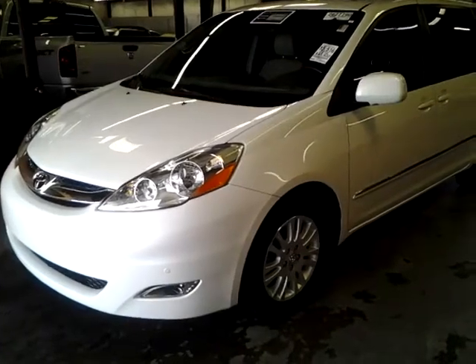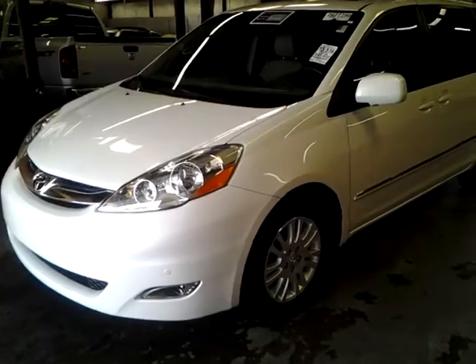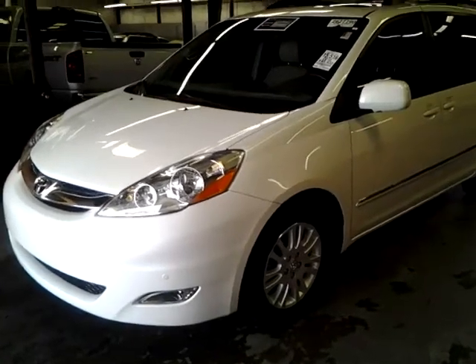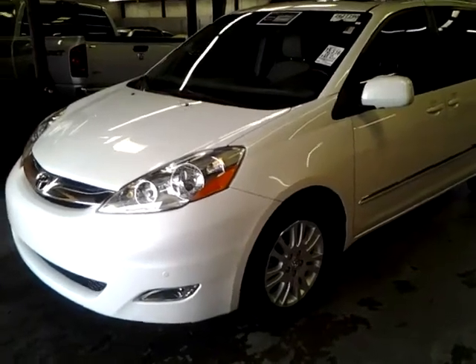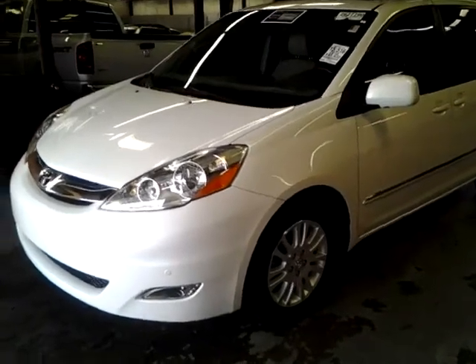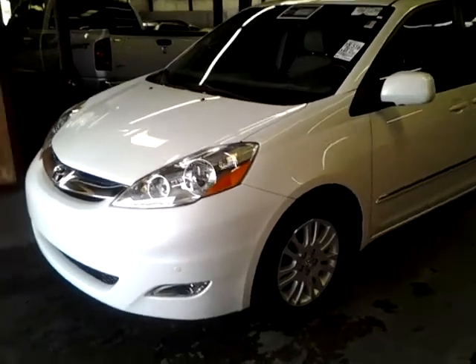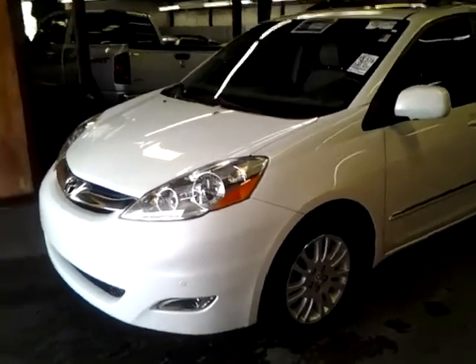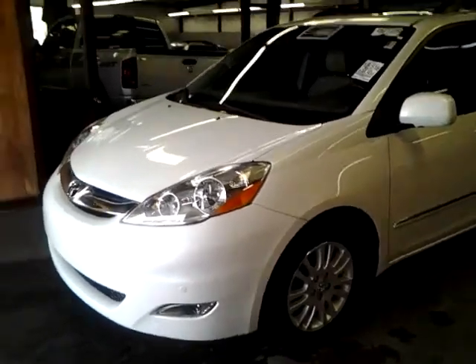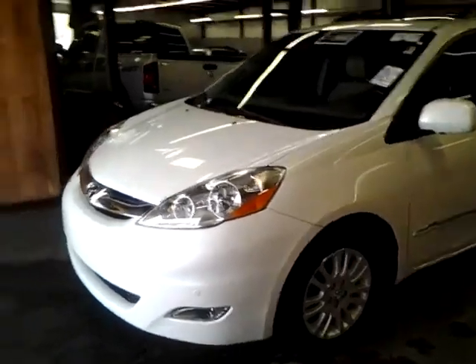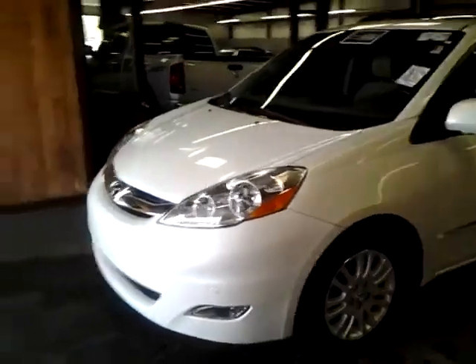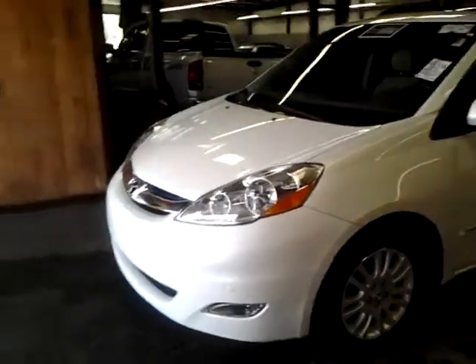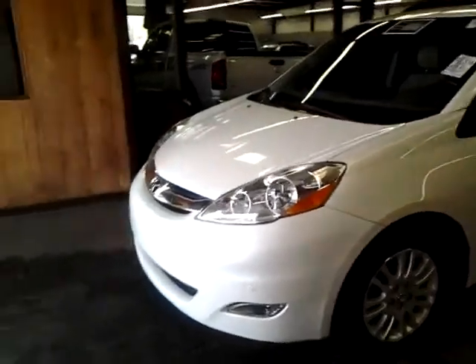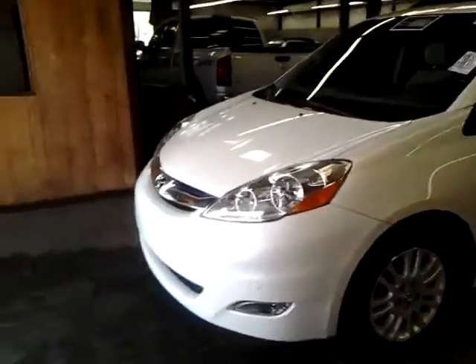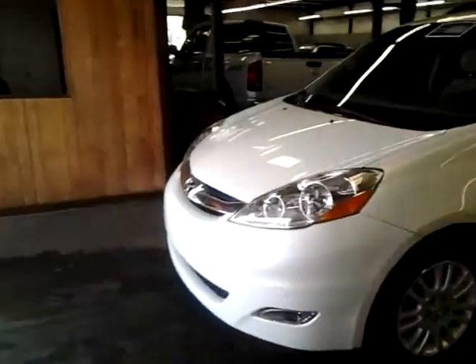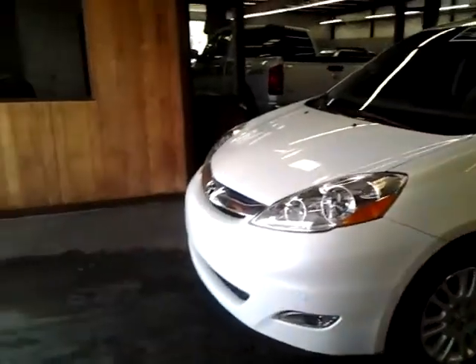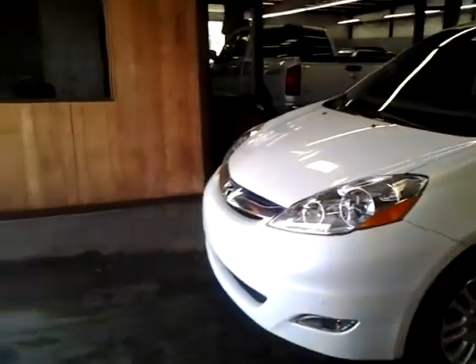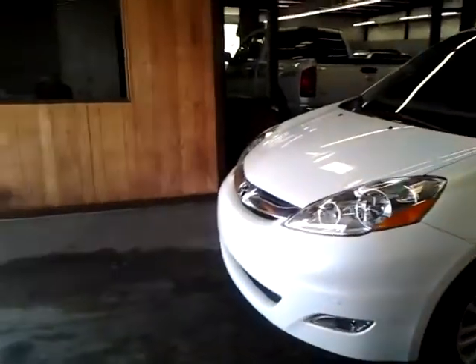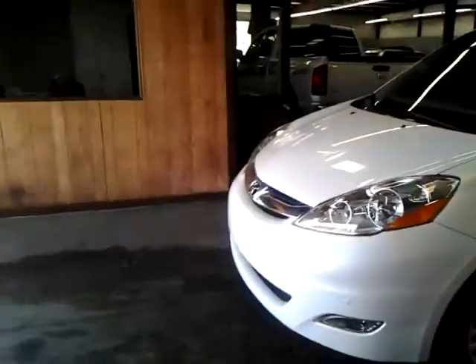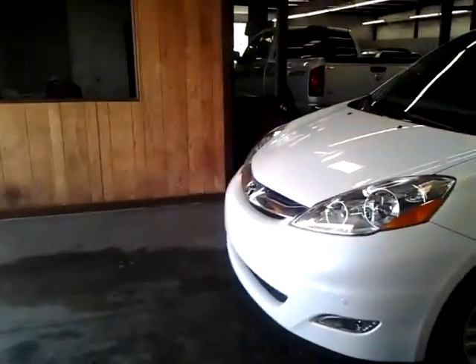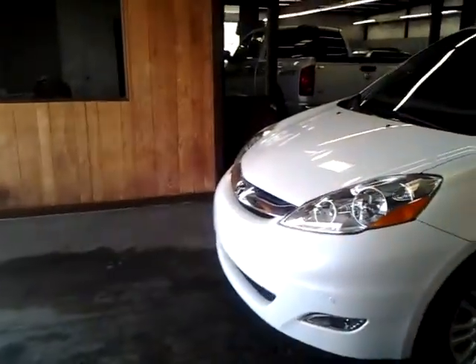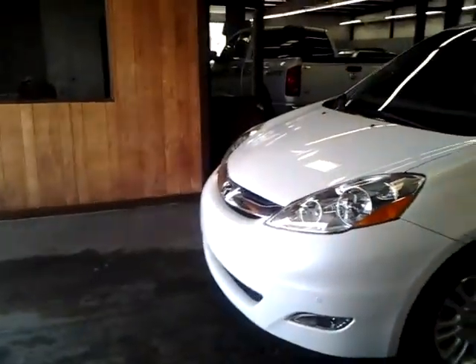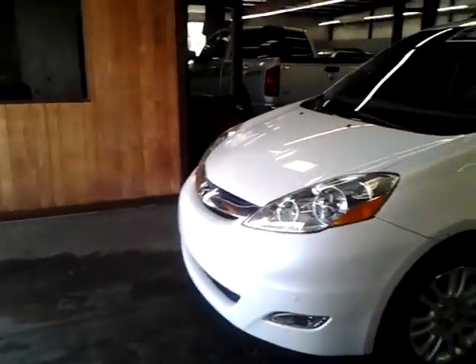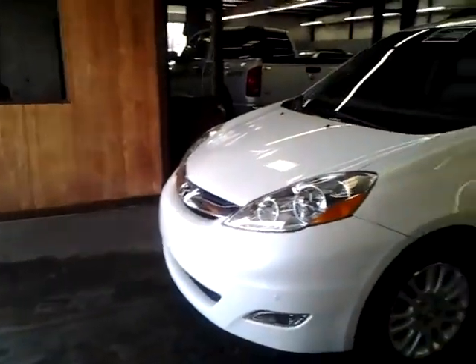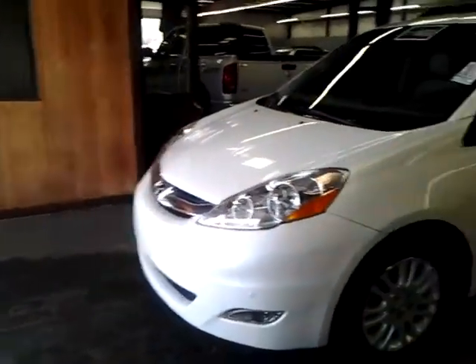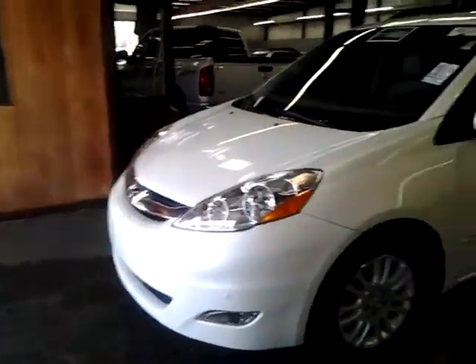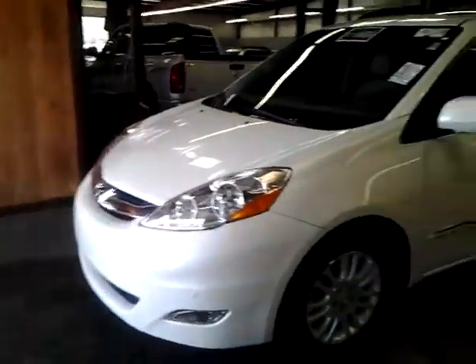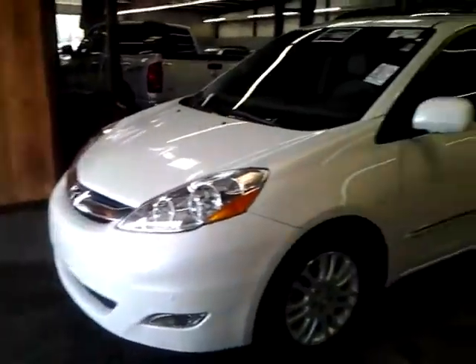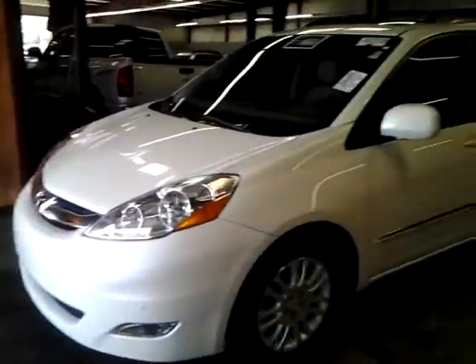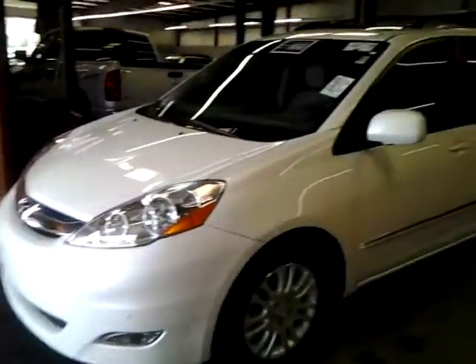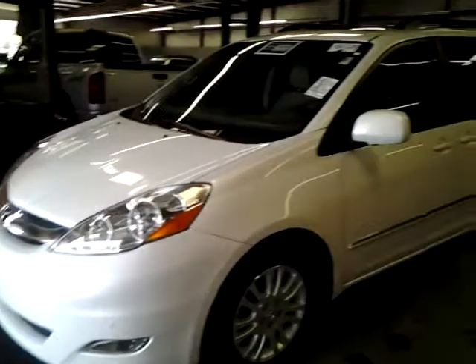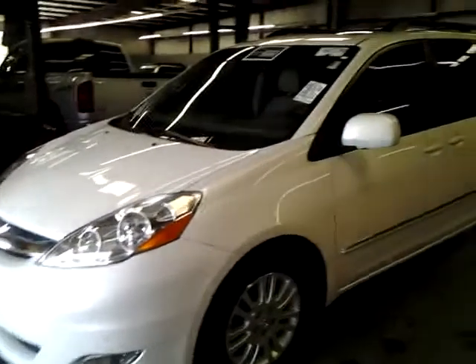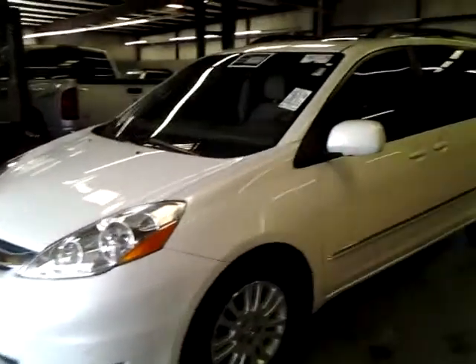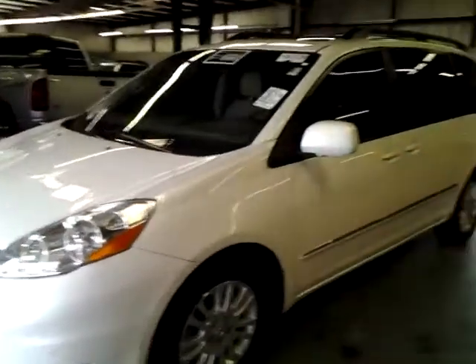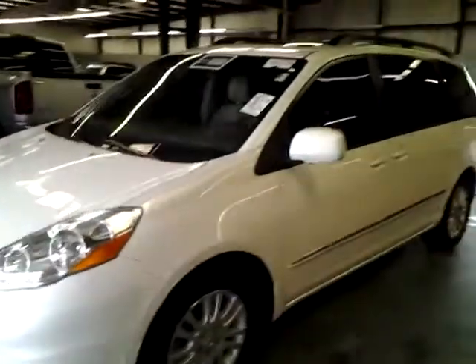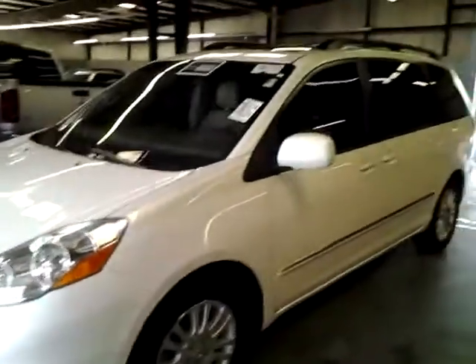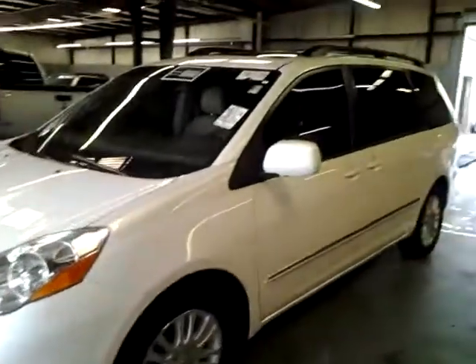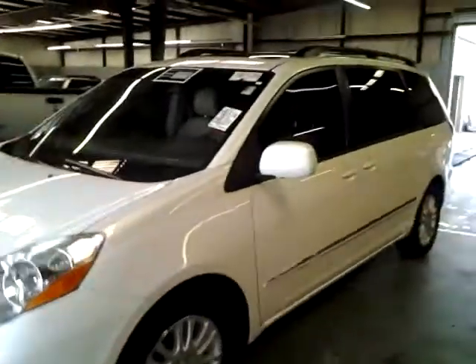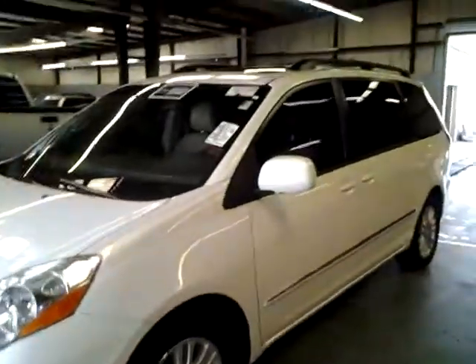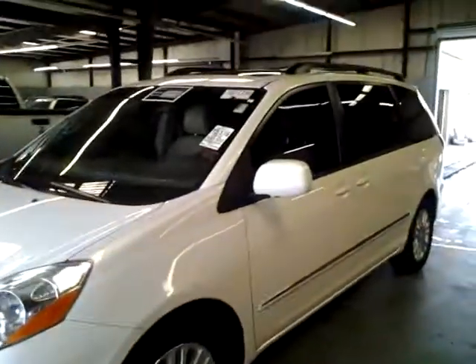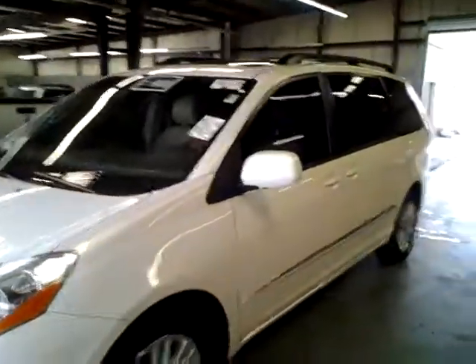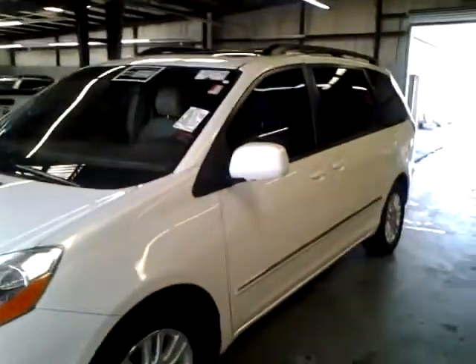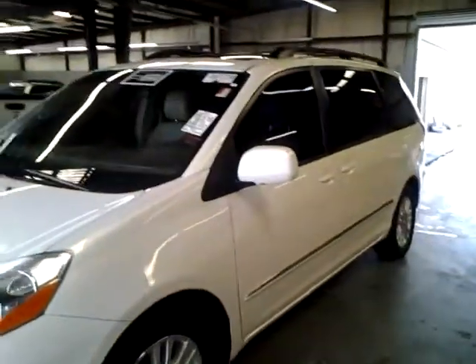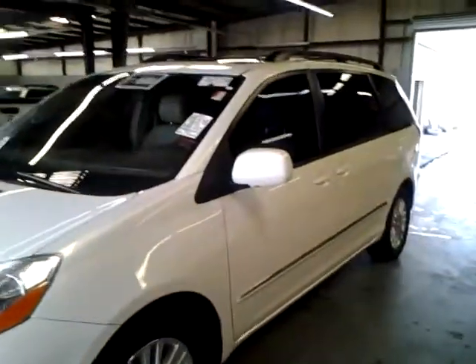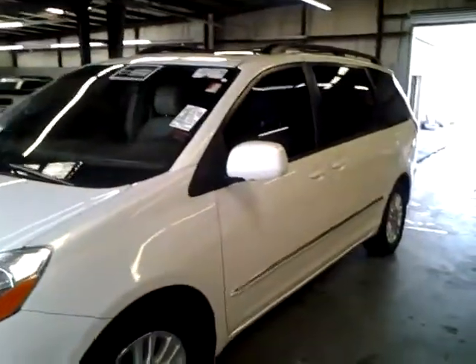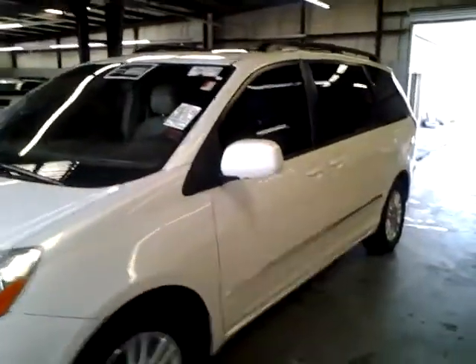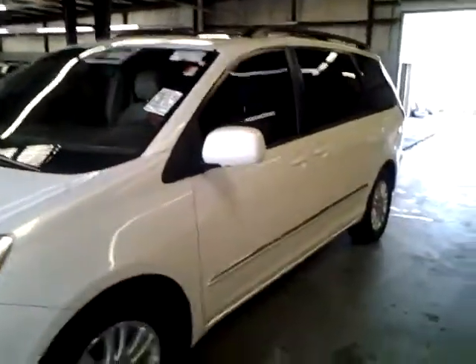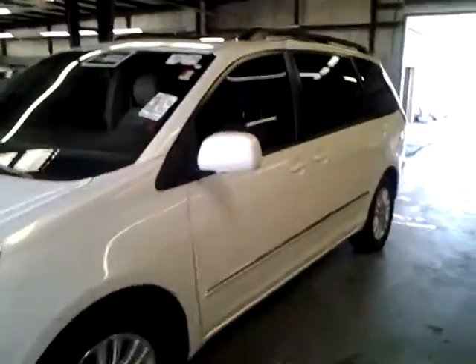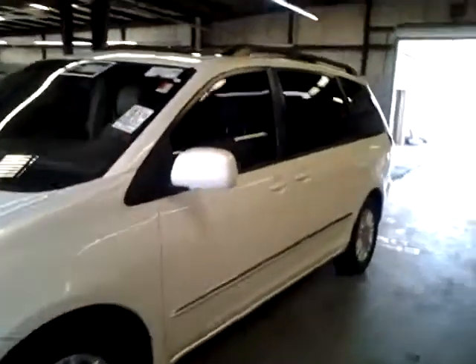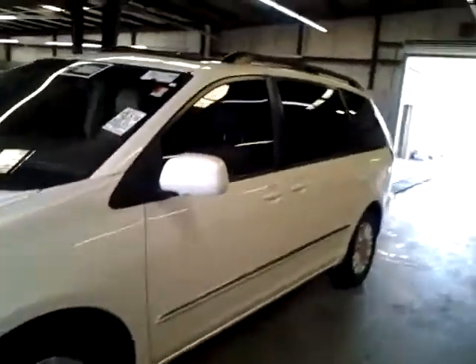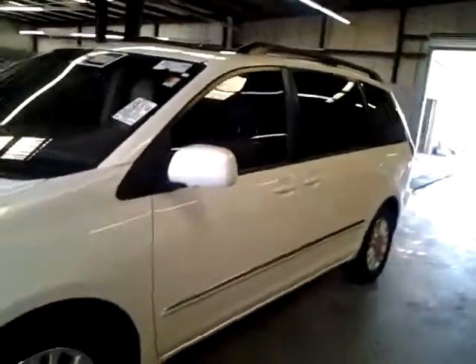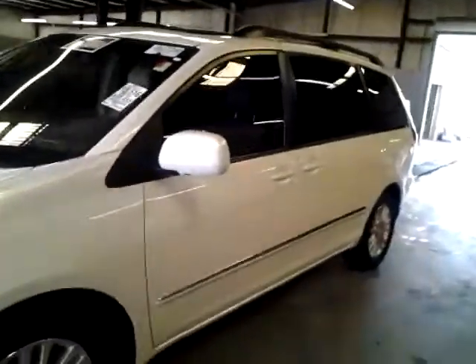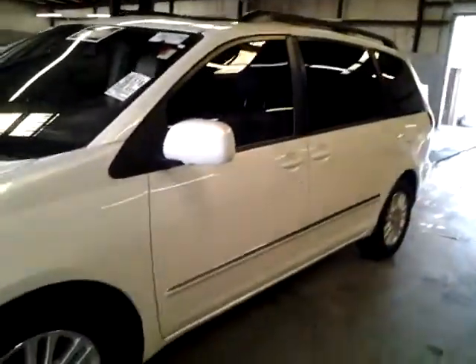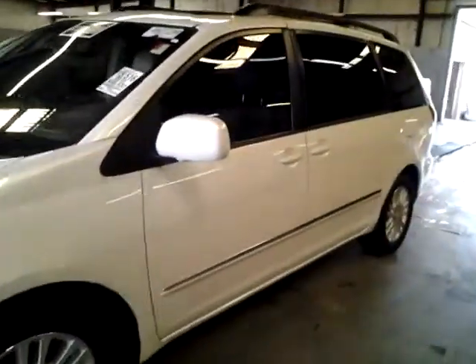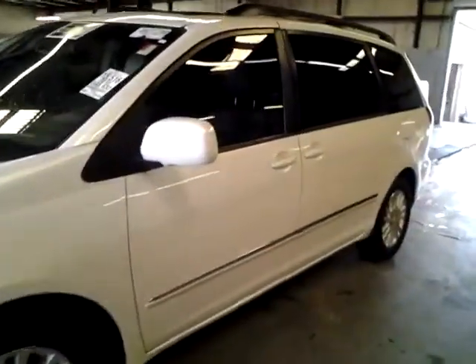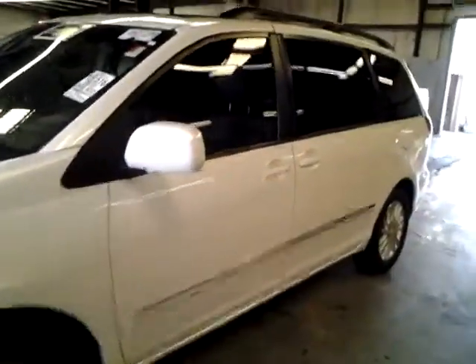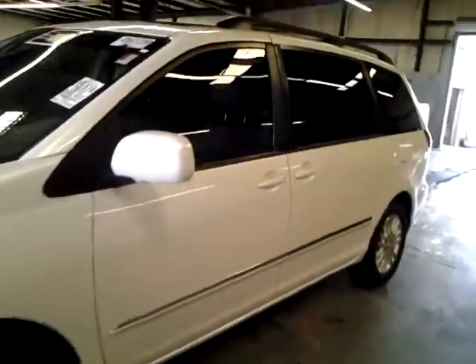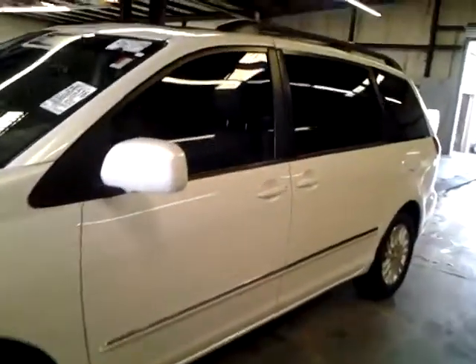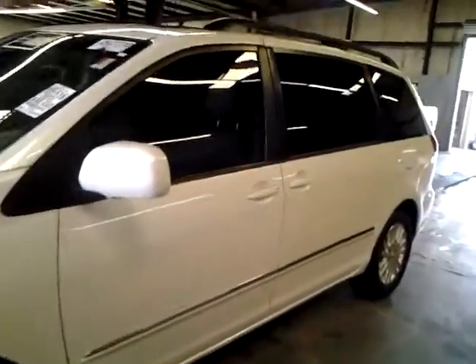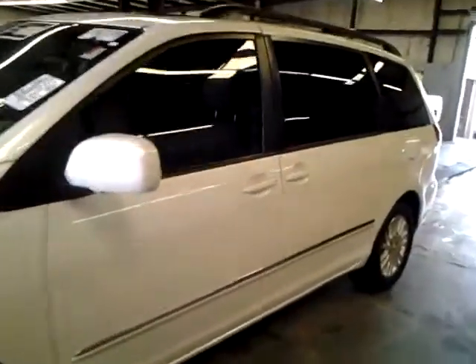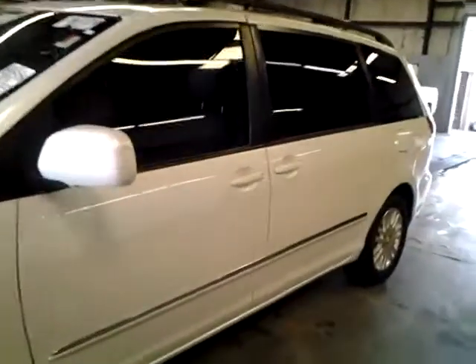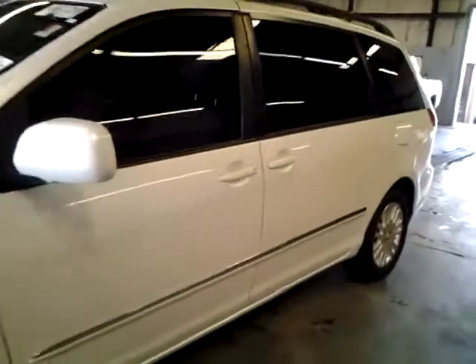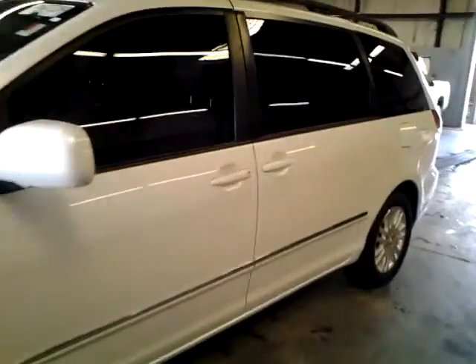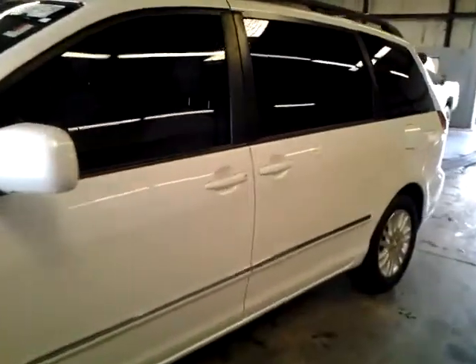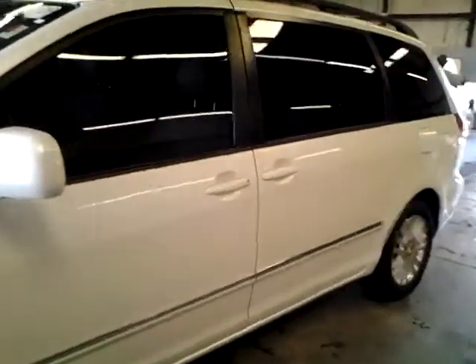Hey Katrina, this is Alan here at LaGrange Toyota. I wanted to give you a brief review of this 2010 Sienna Limited.